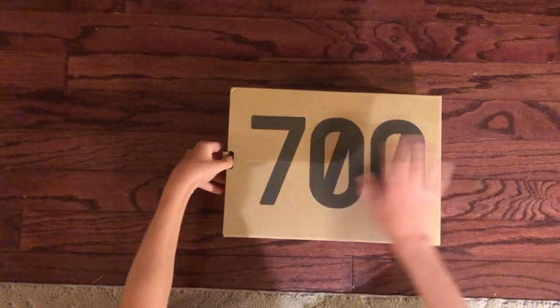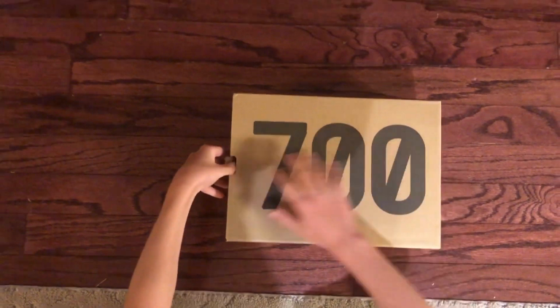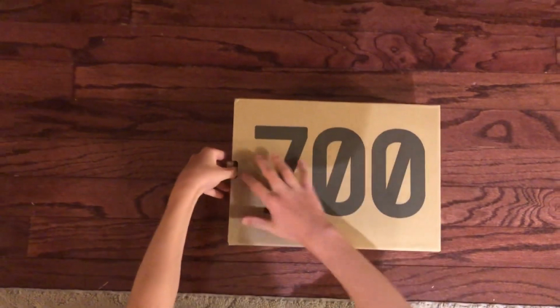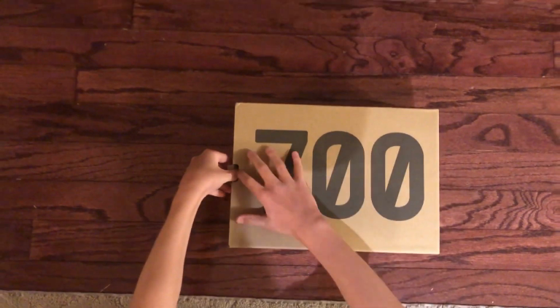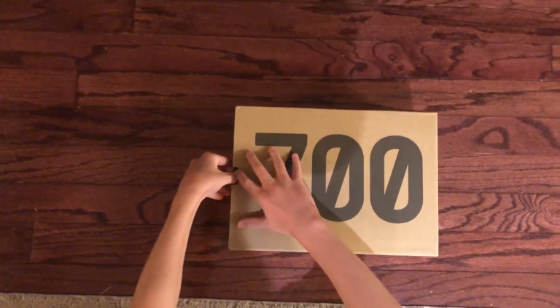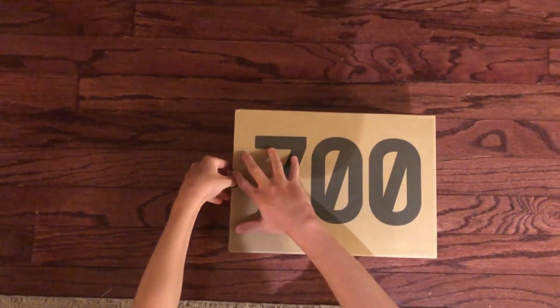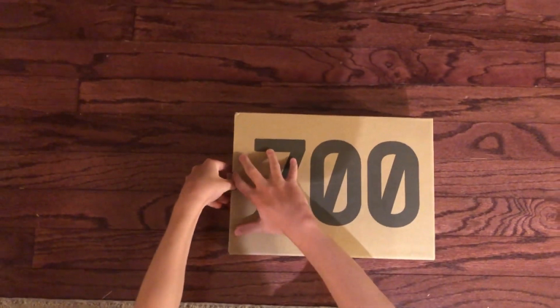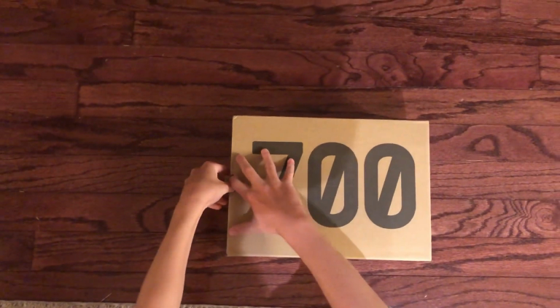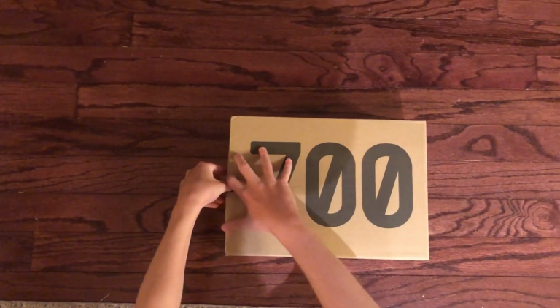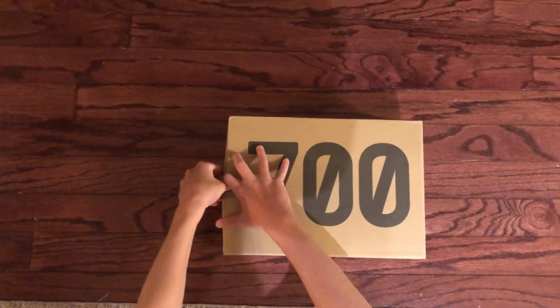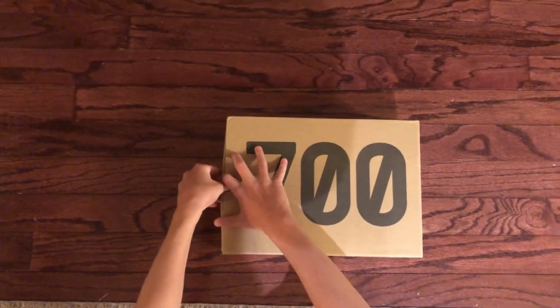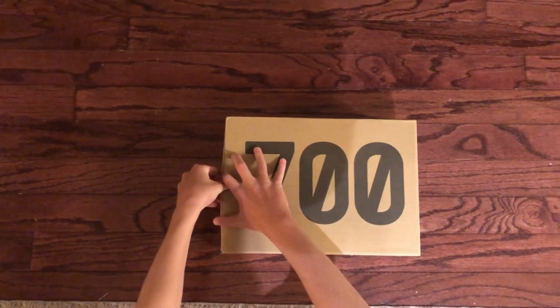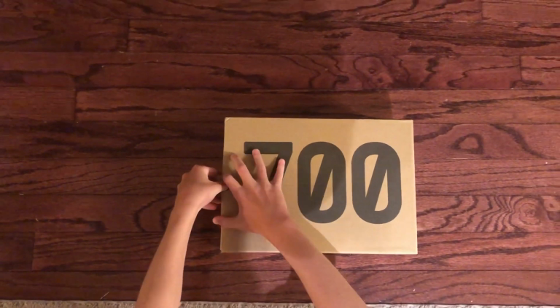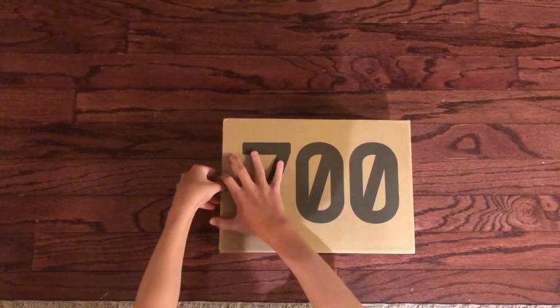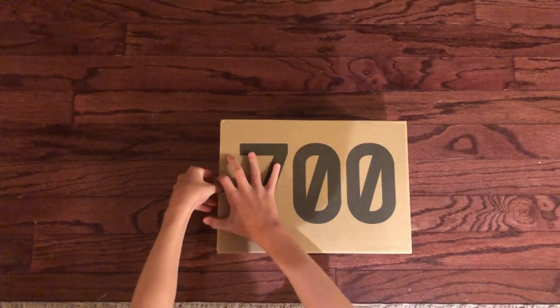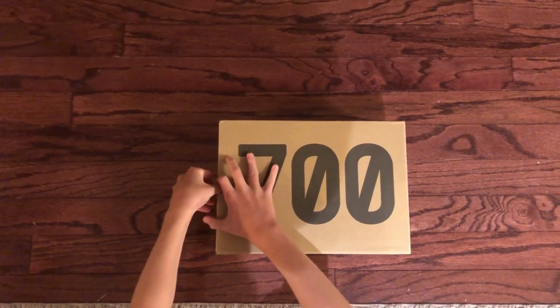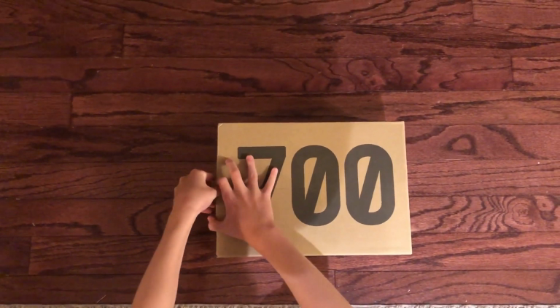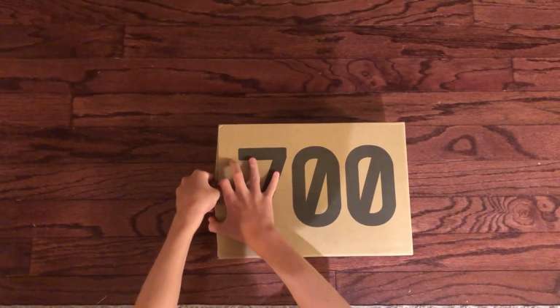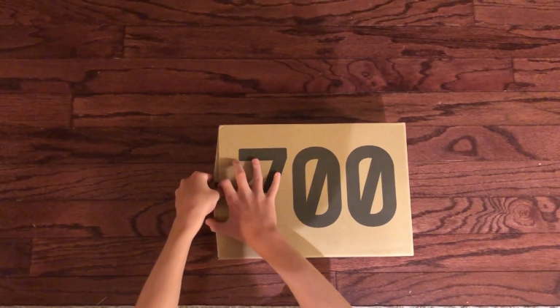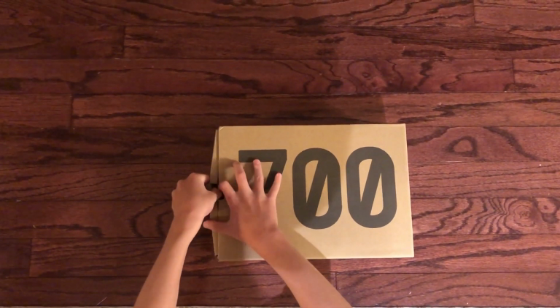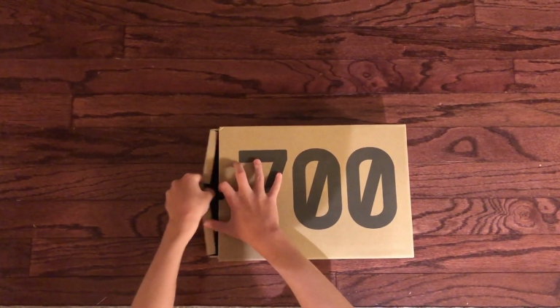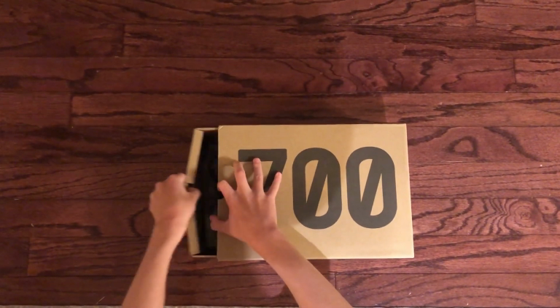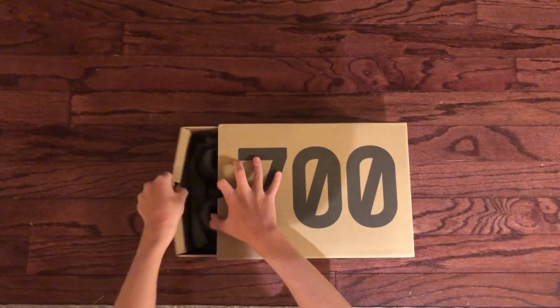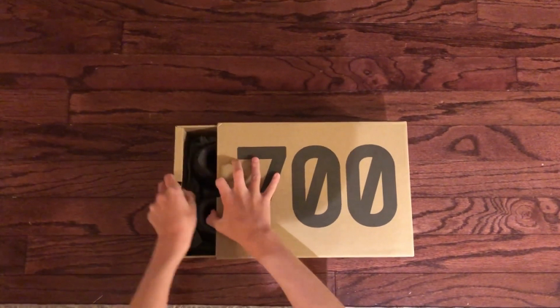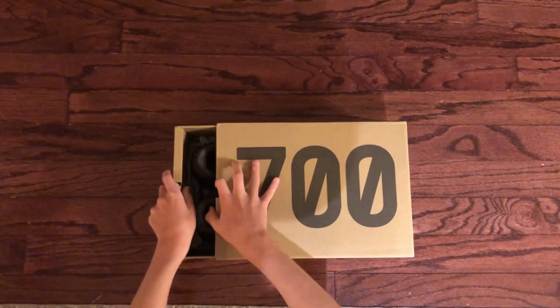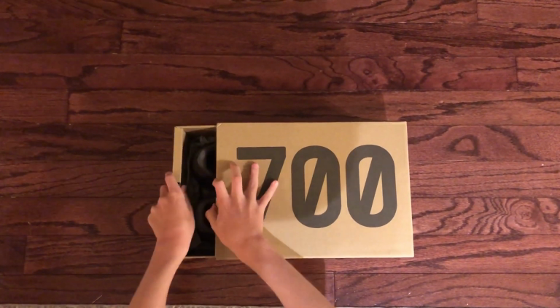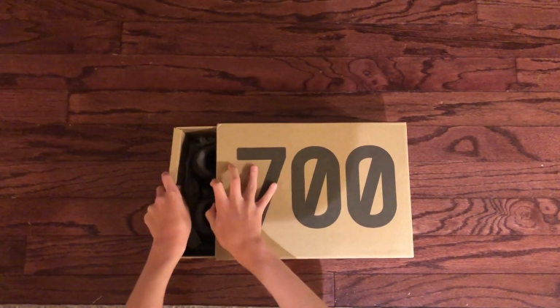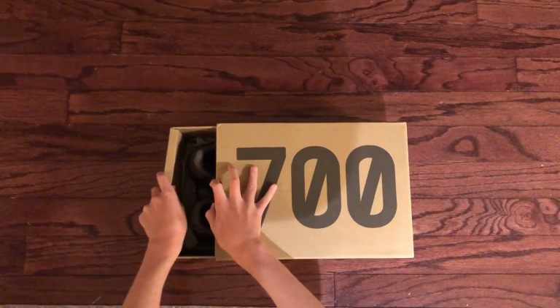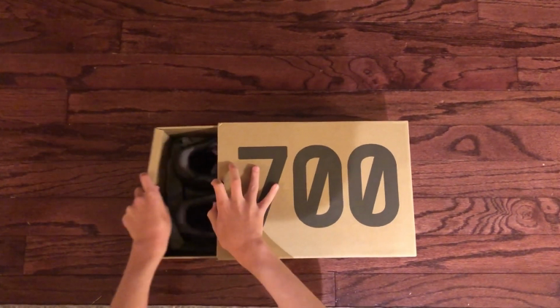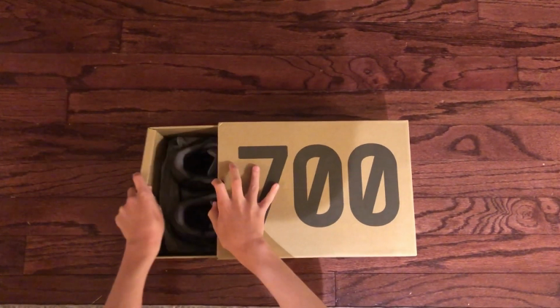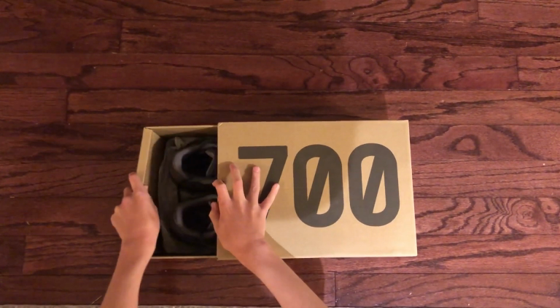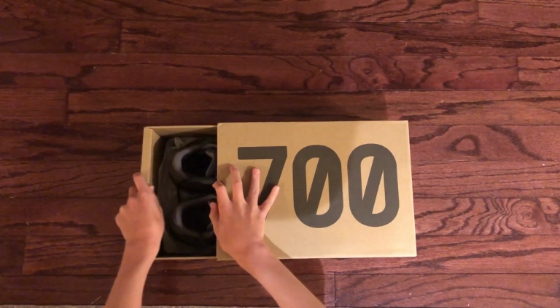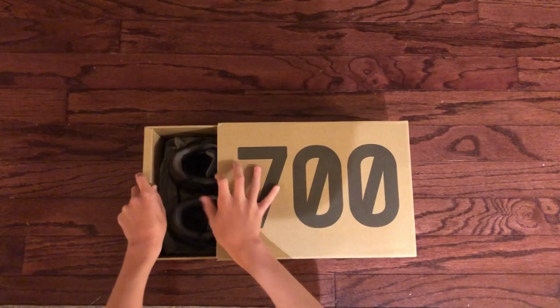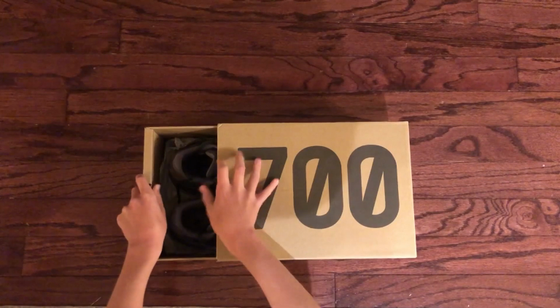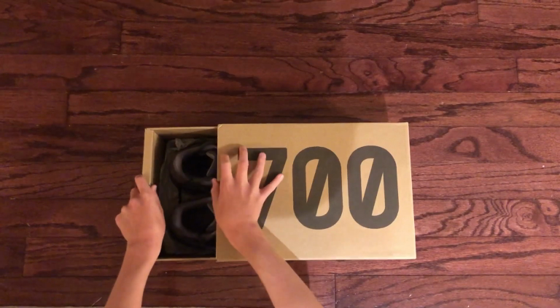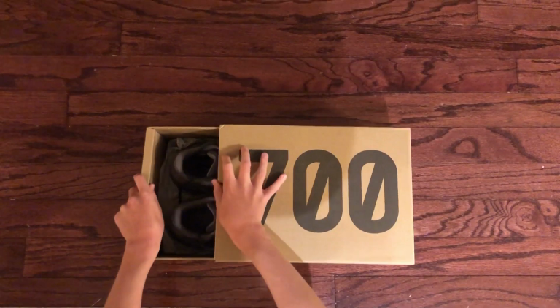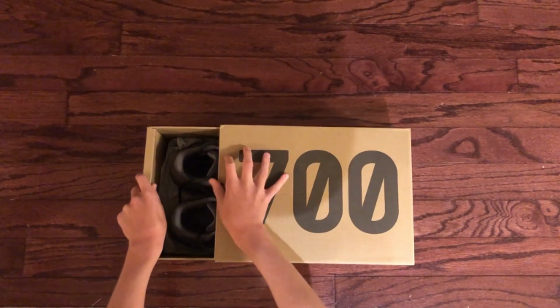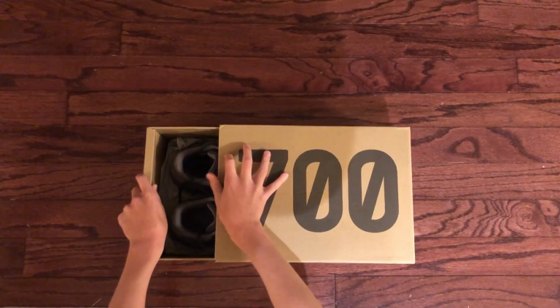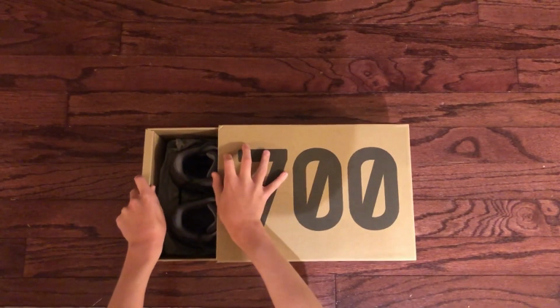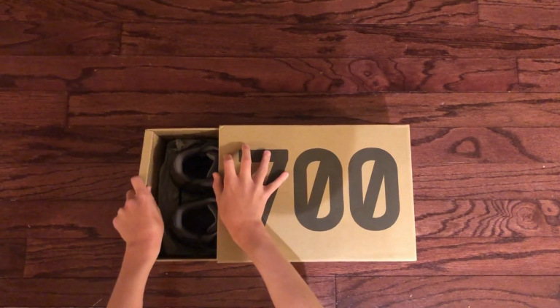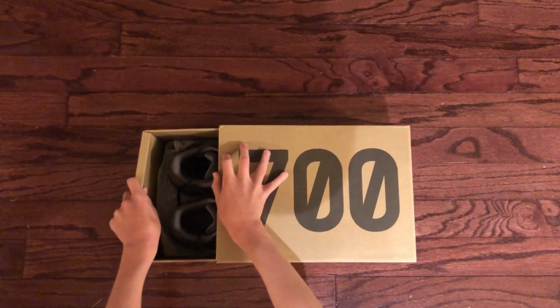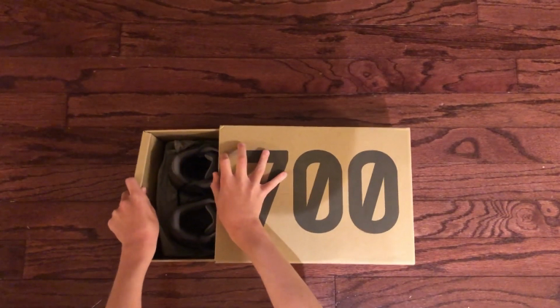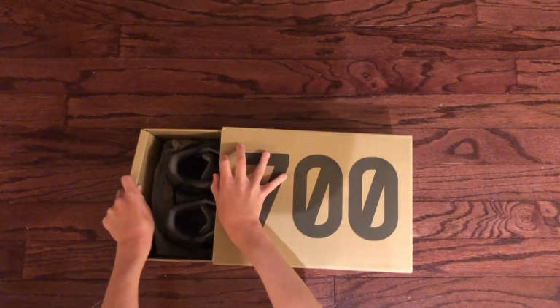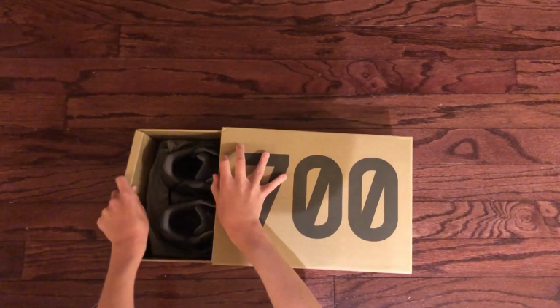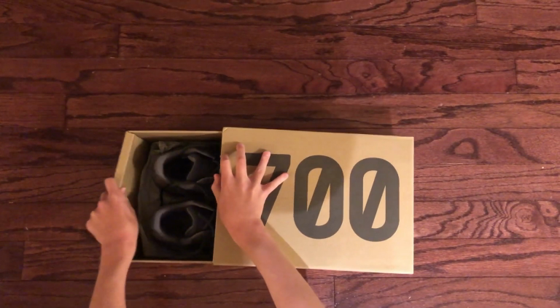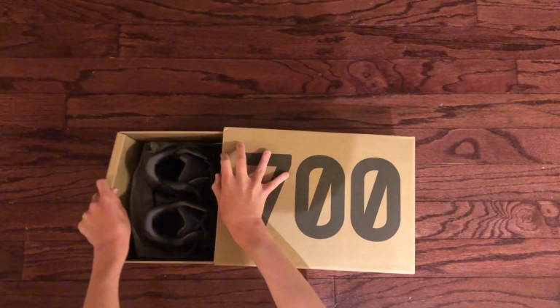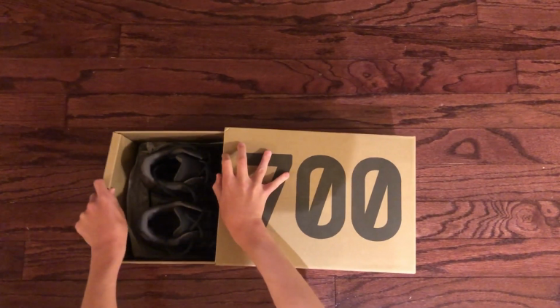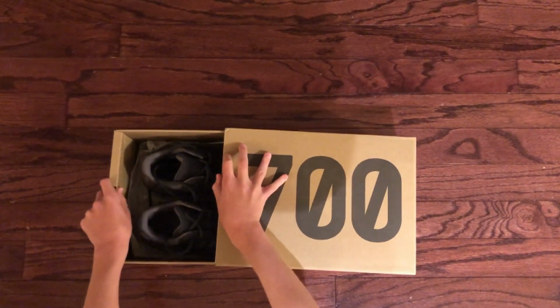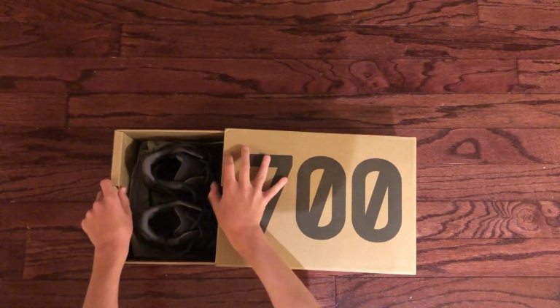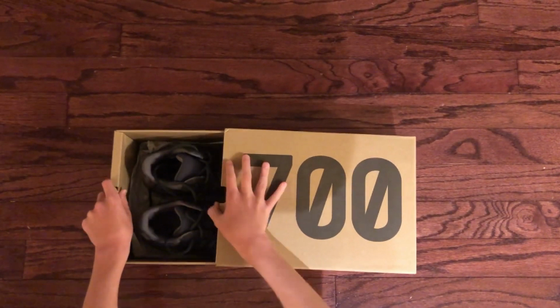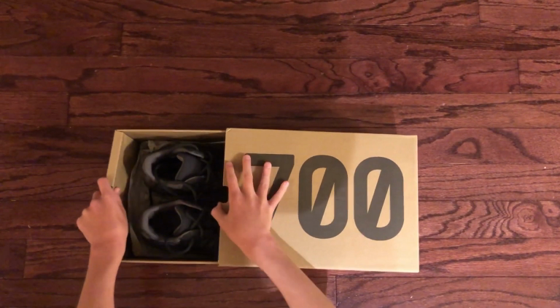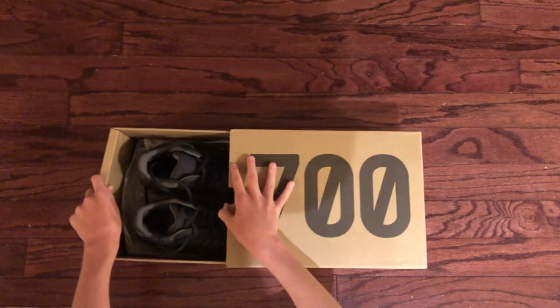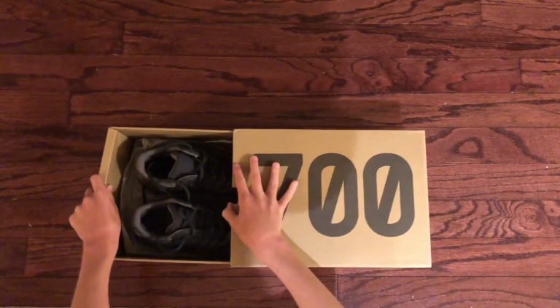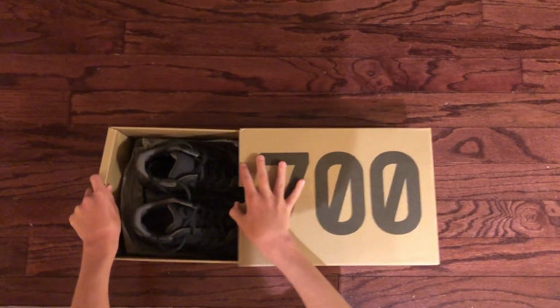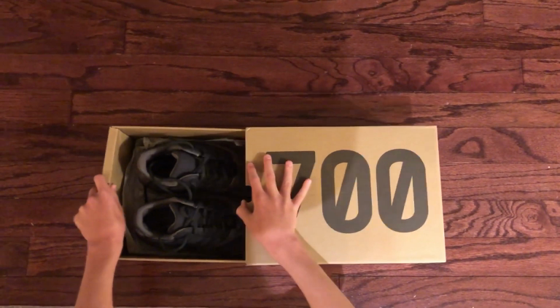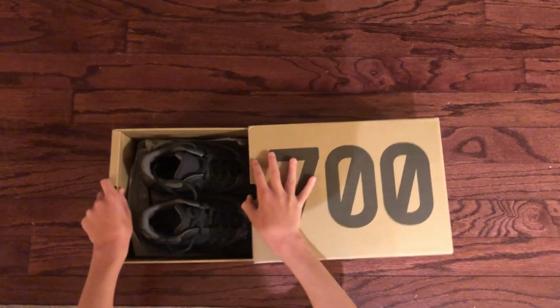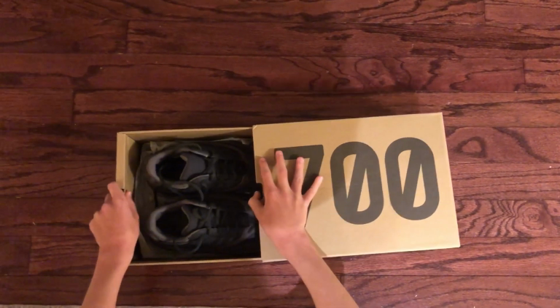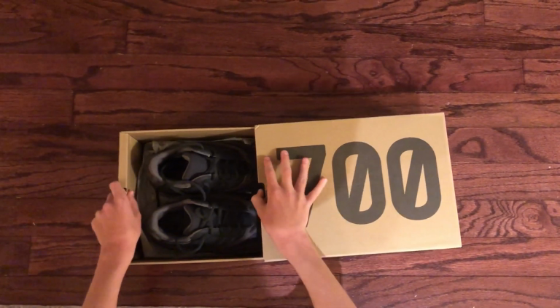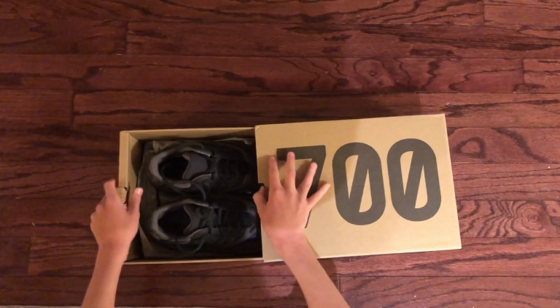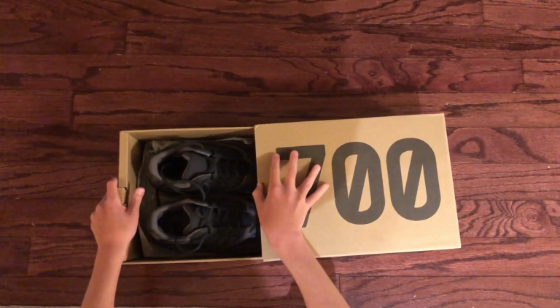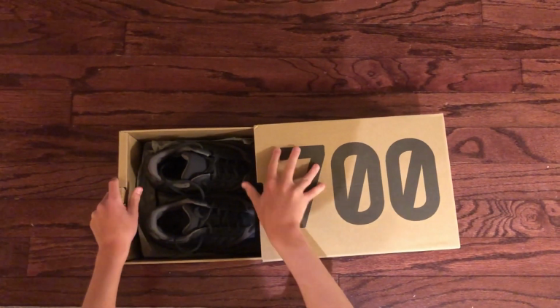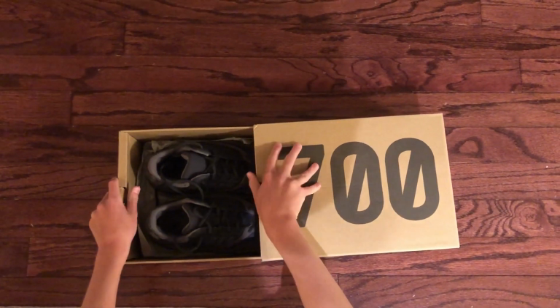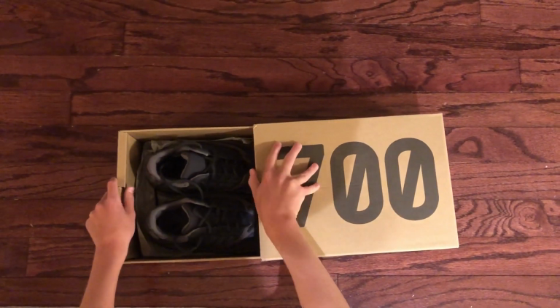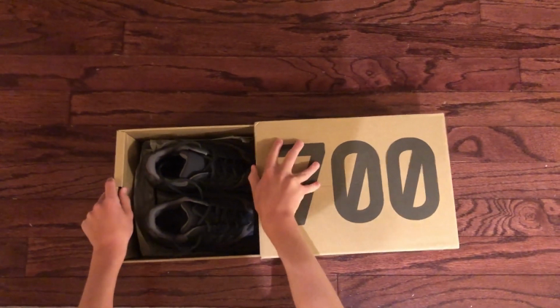Let's take a look inside. Just want to point this out — it does fit true to size. I got a size and a half, which is my size.